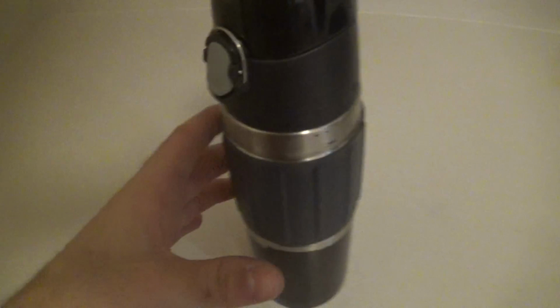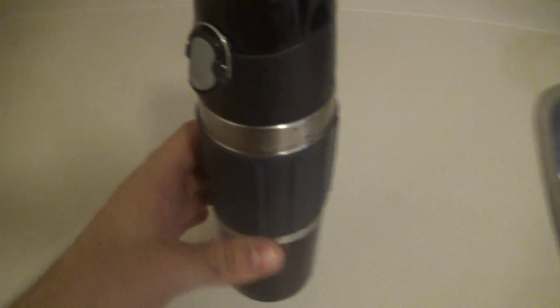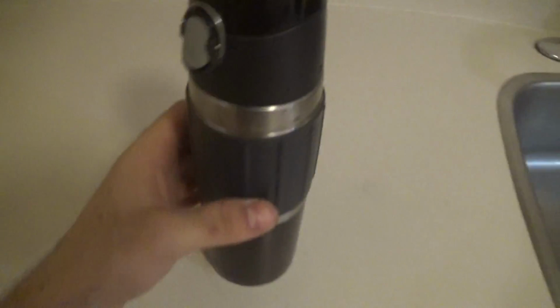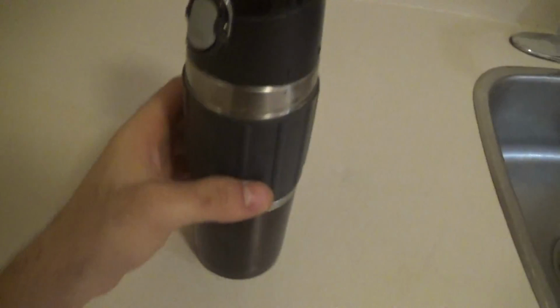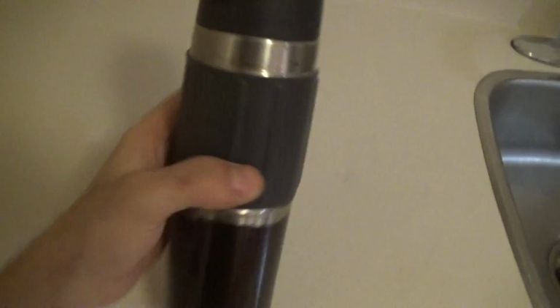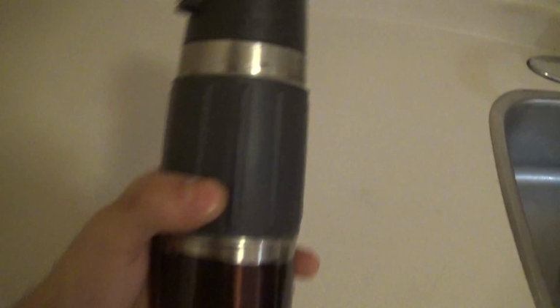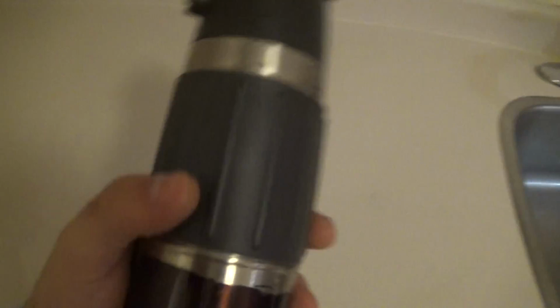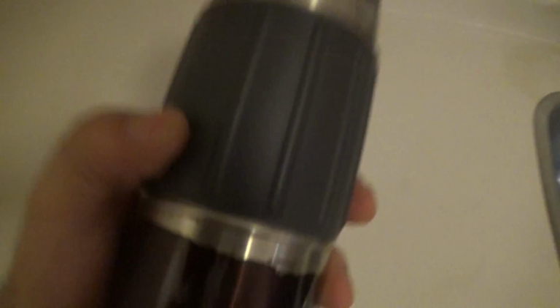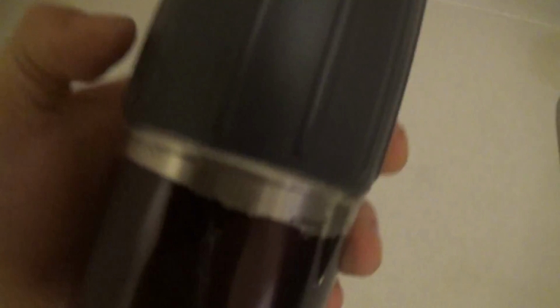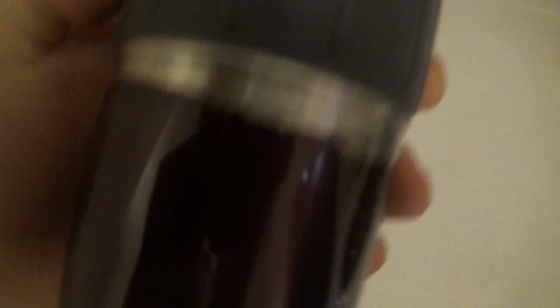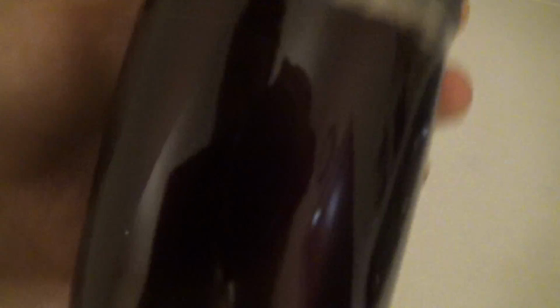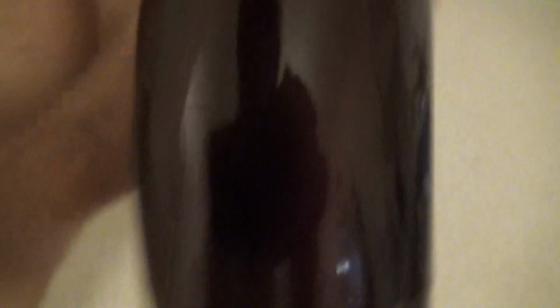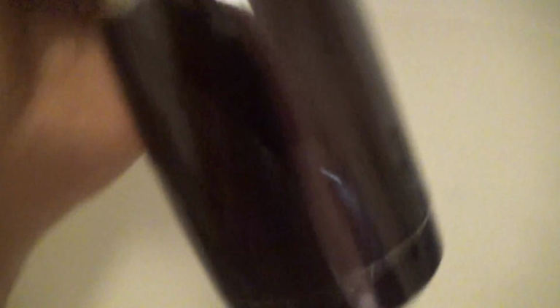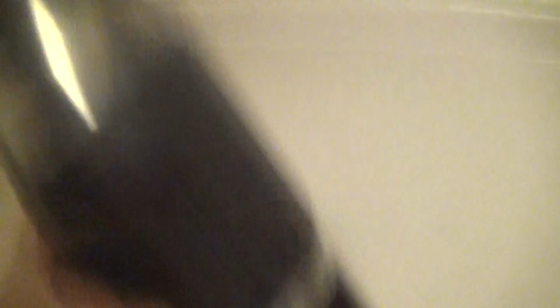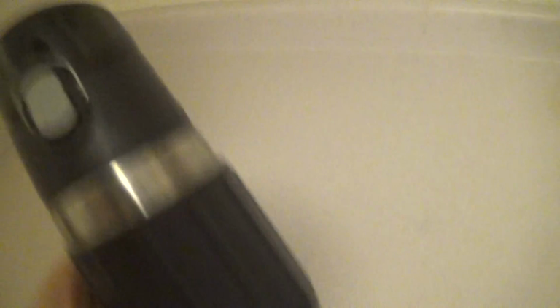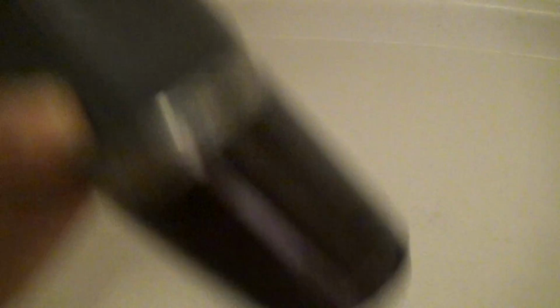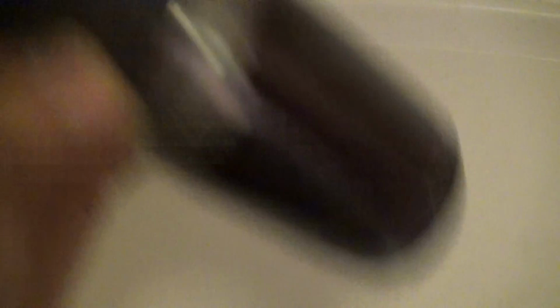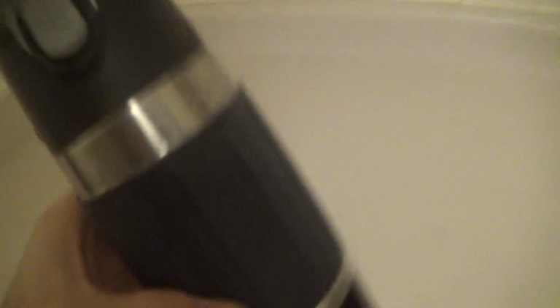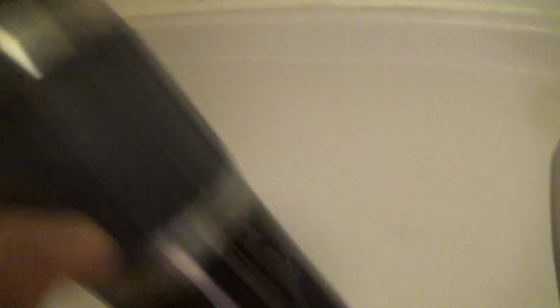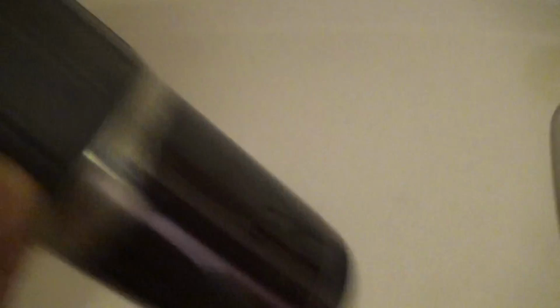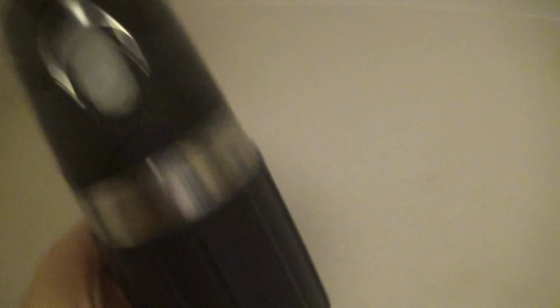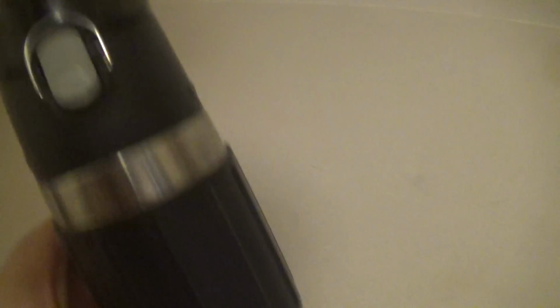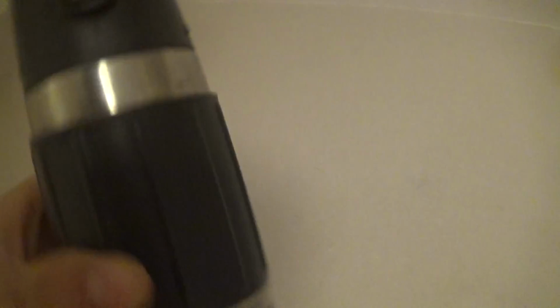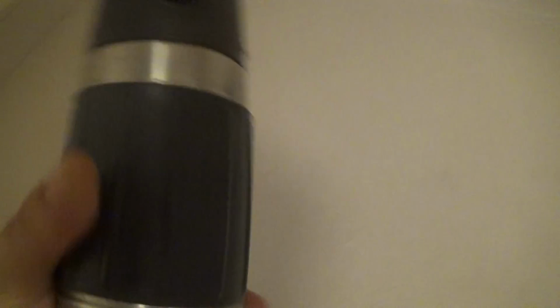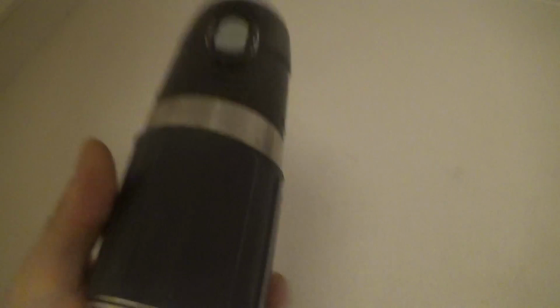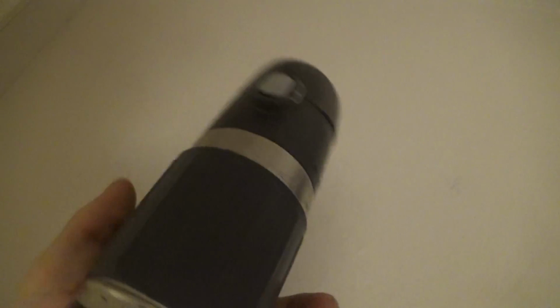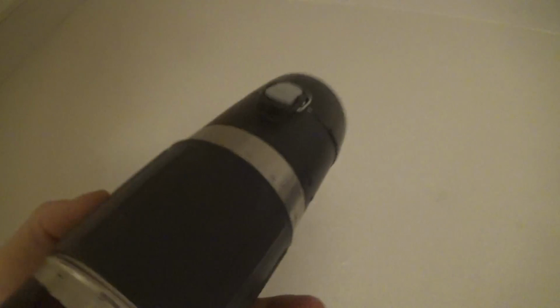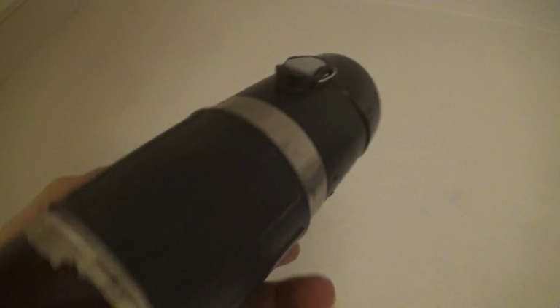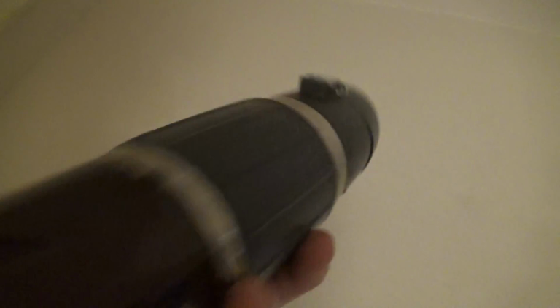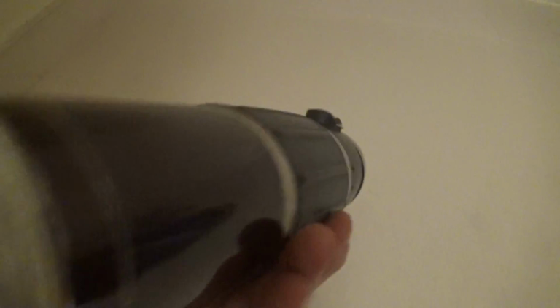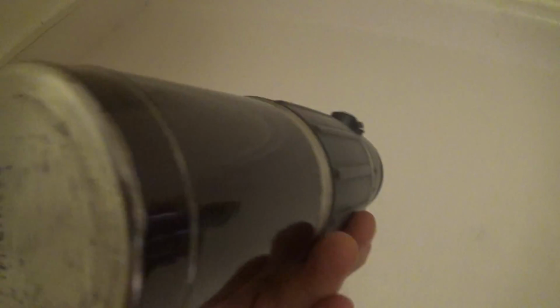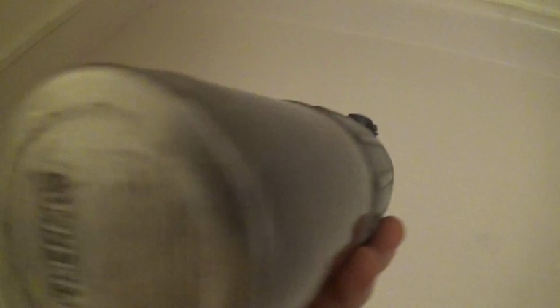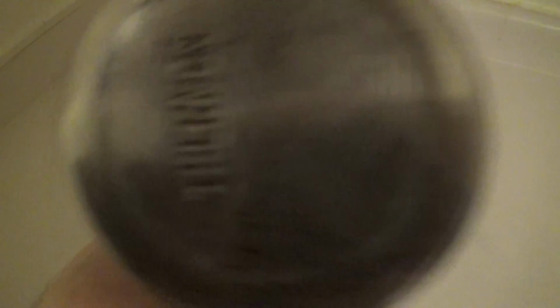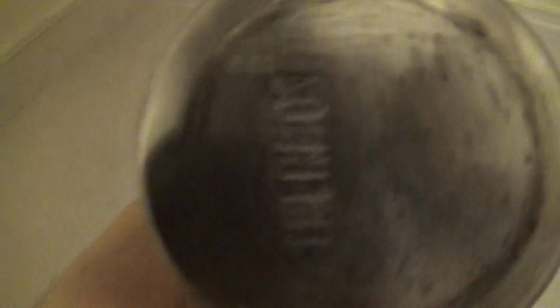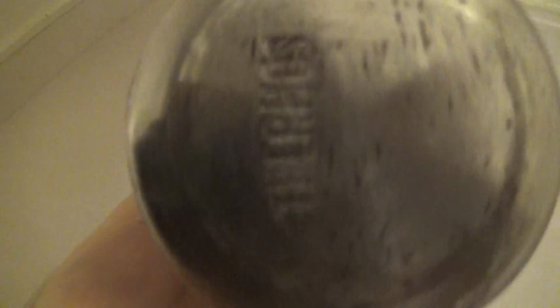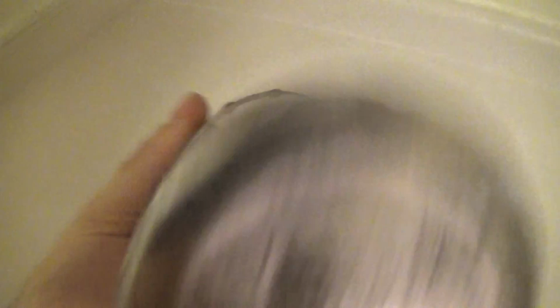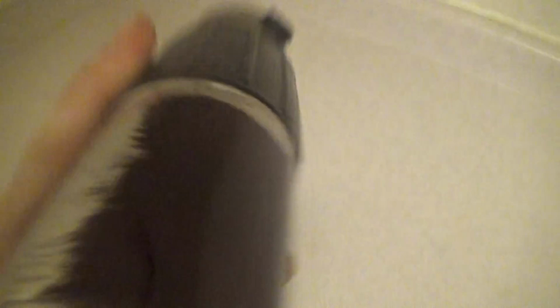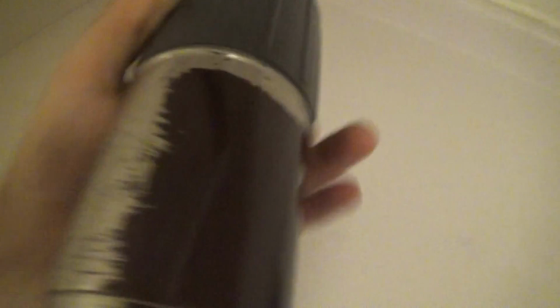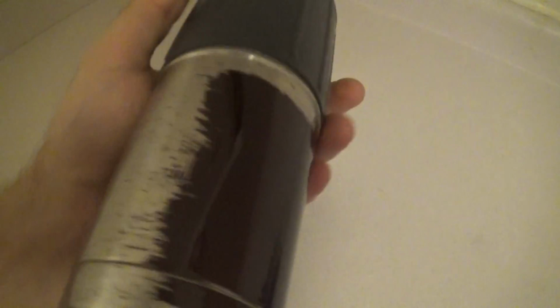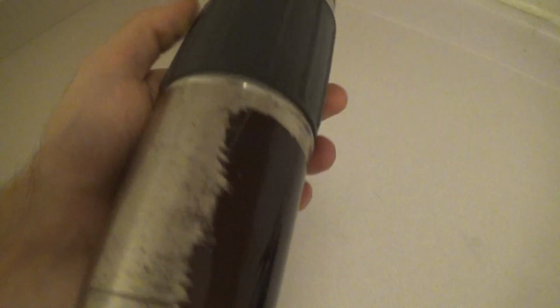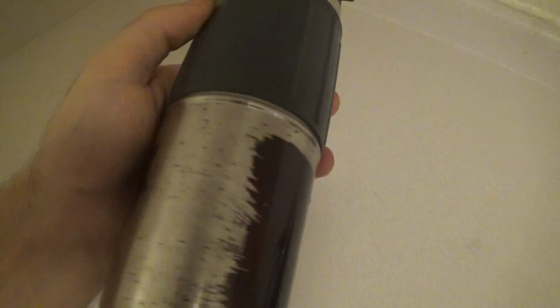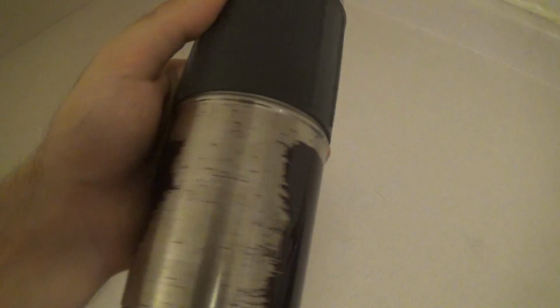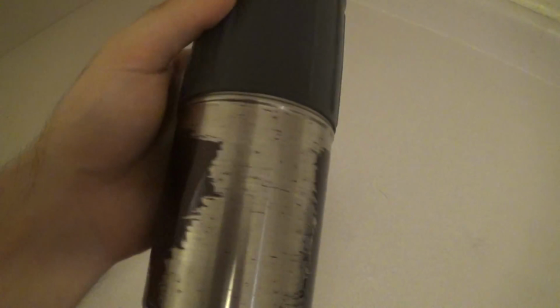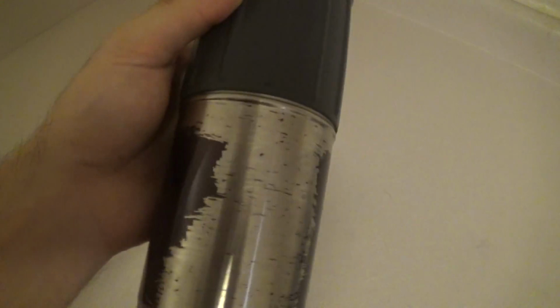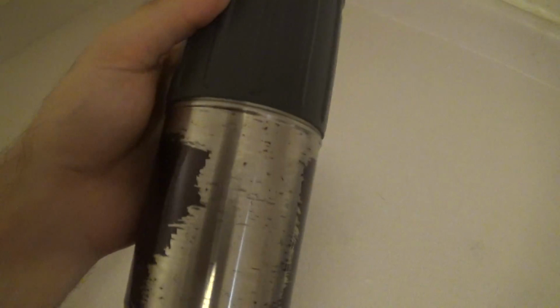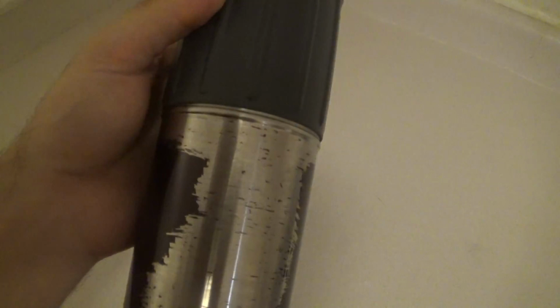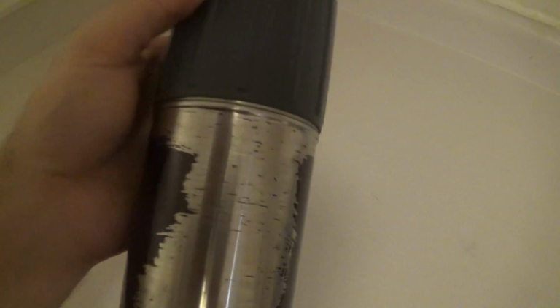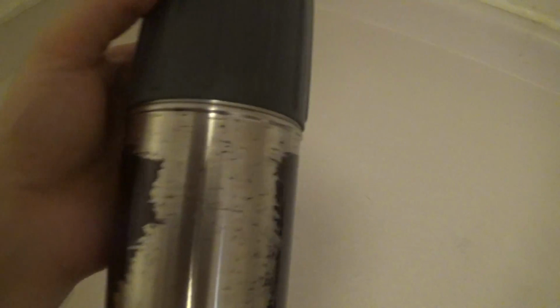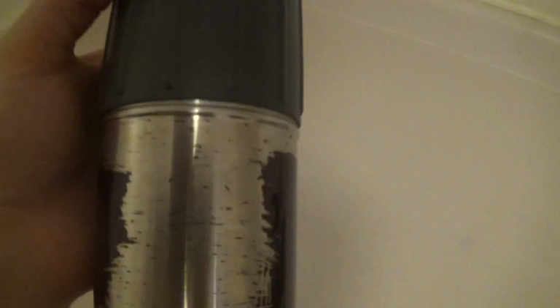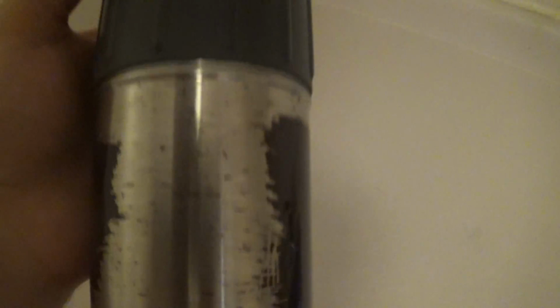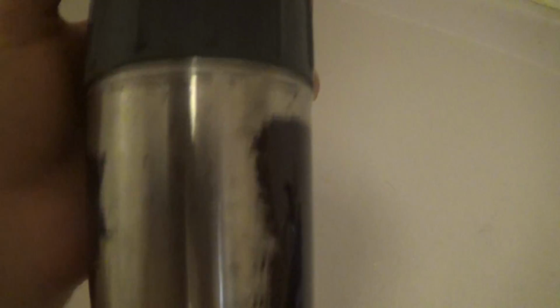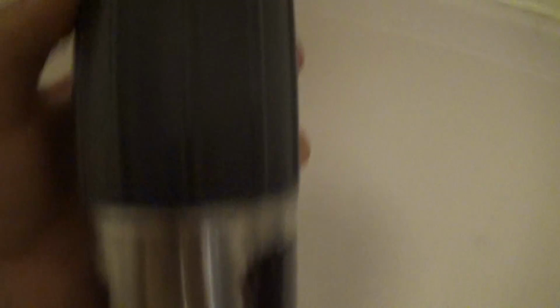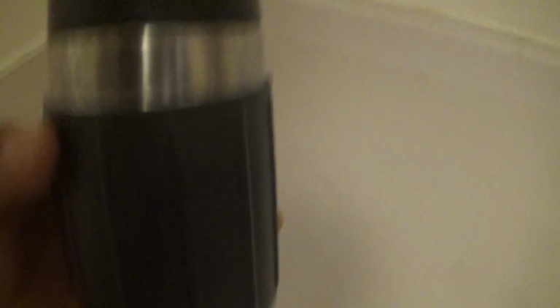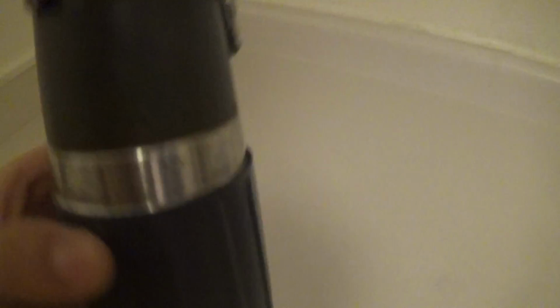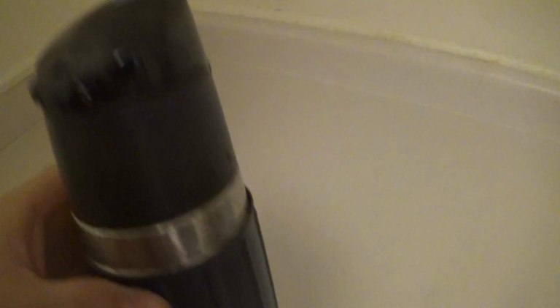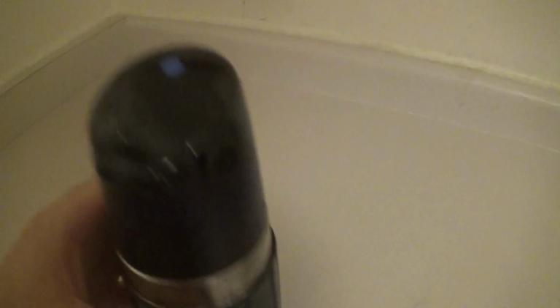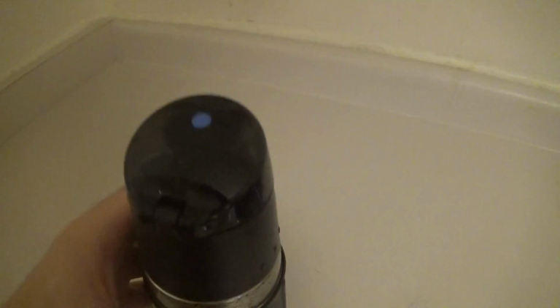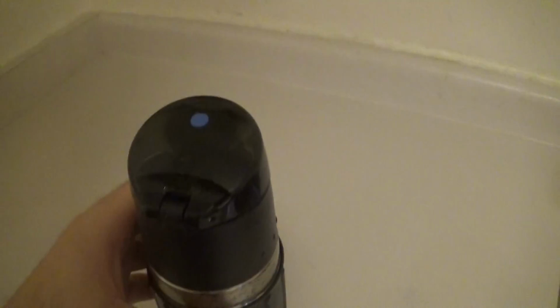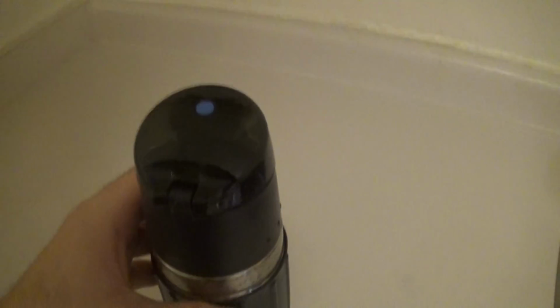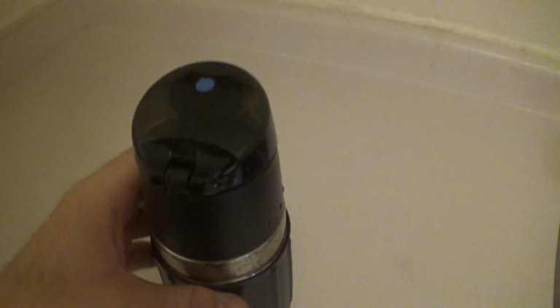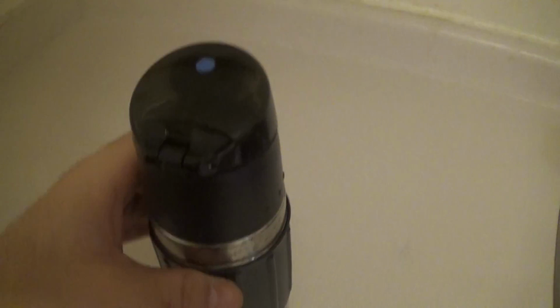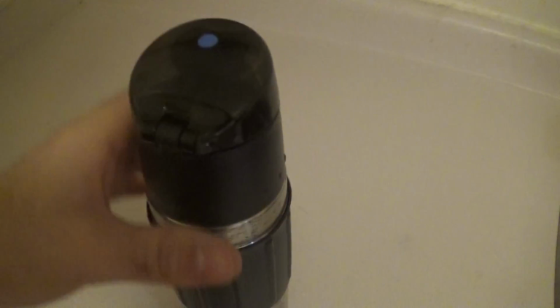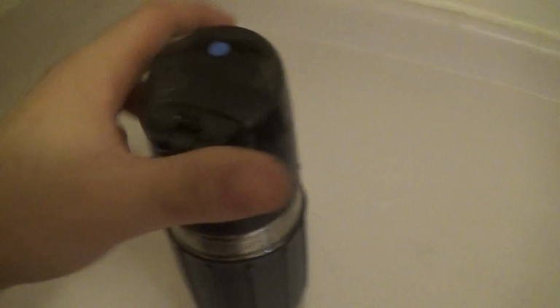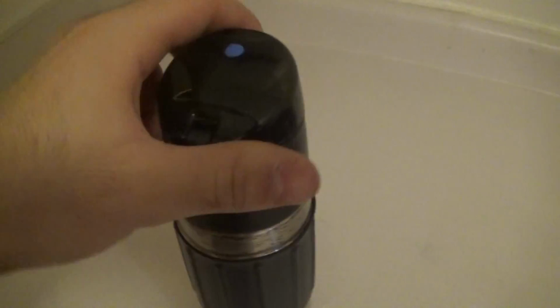This is my Nissan water bottle. It's very easy for coffee, tea, and water.